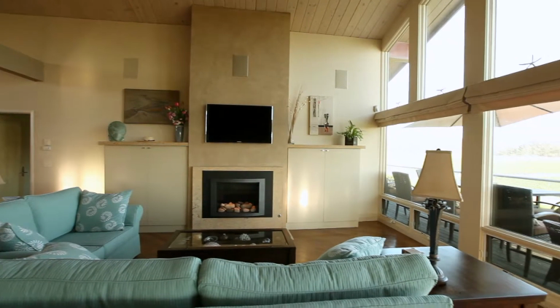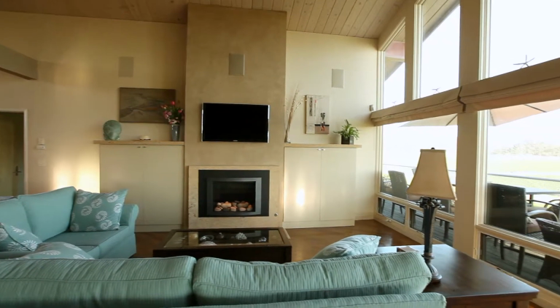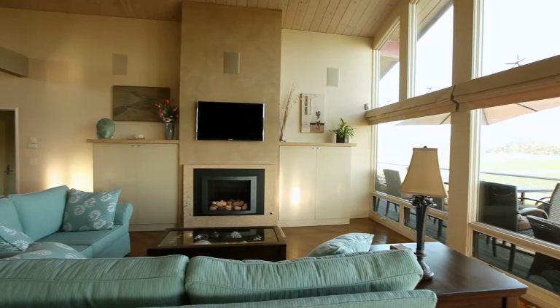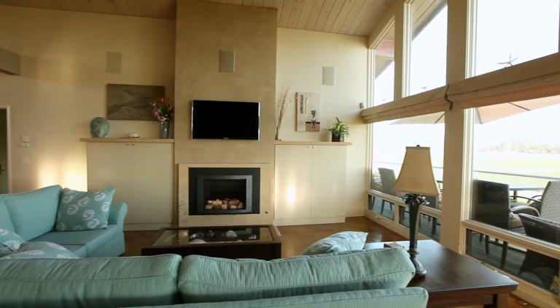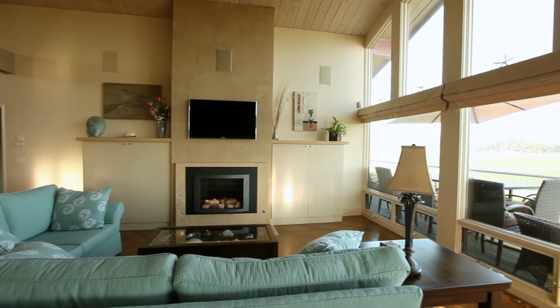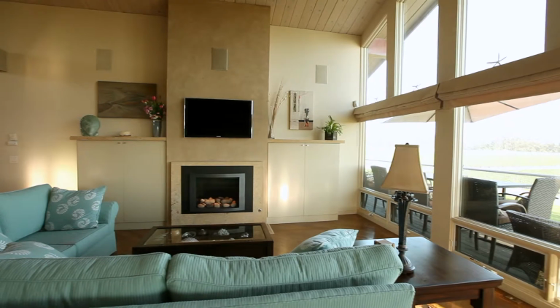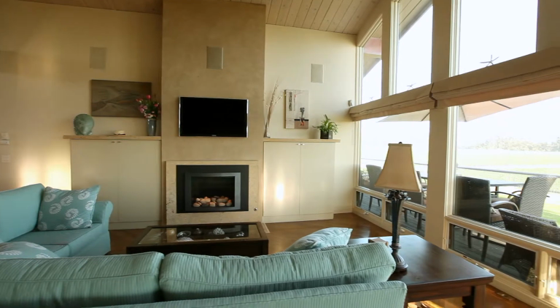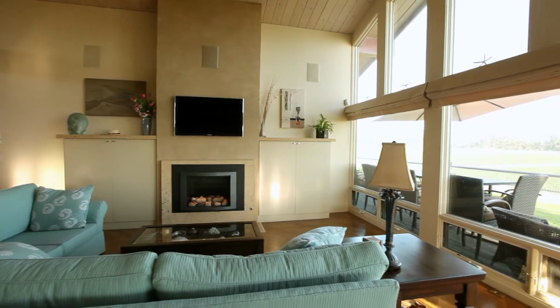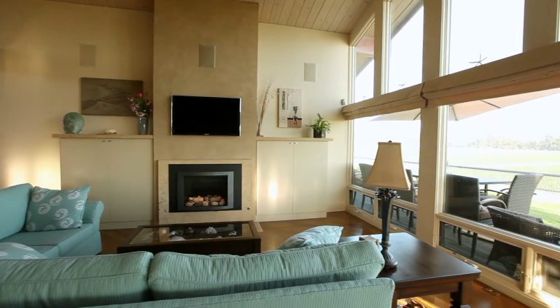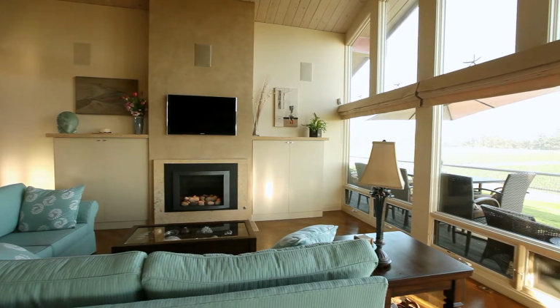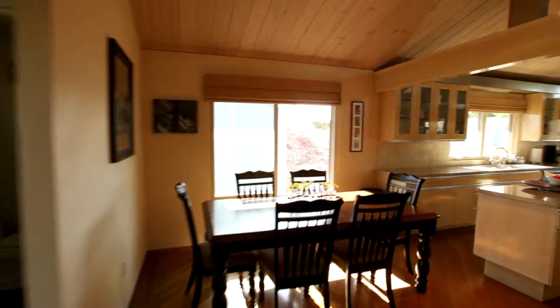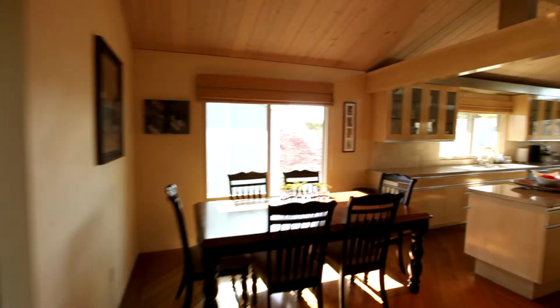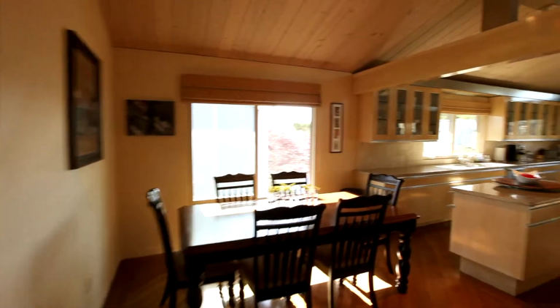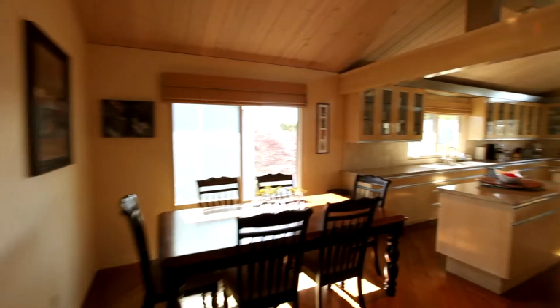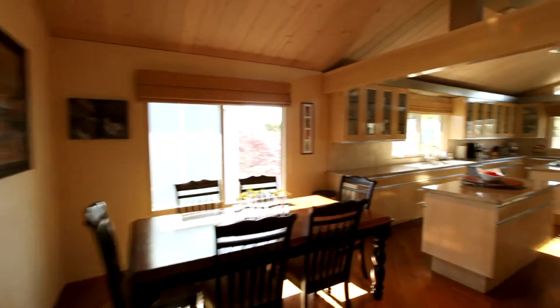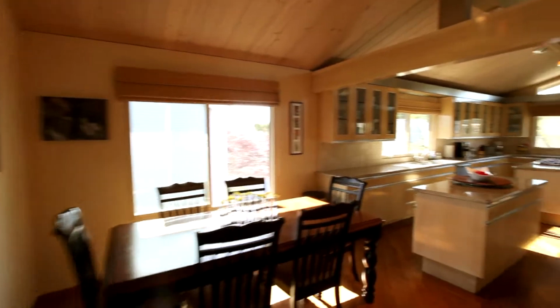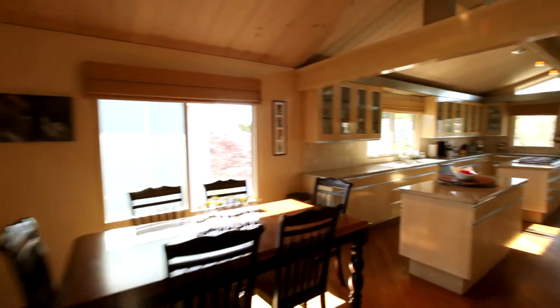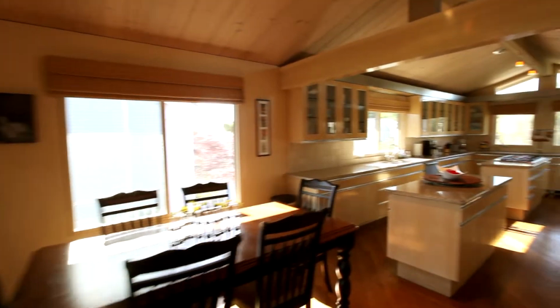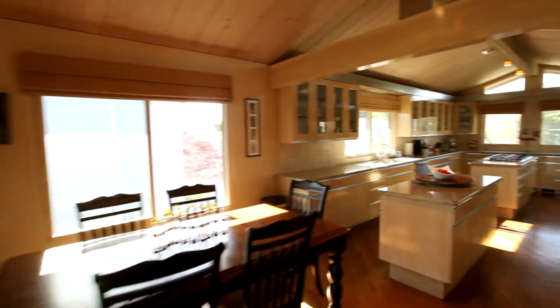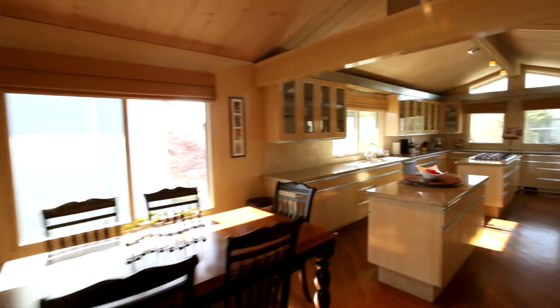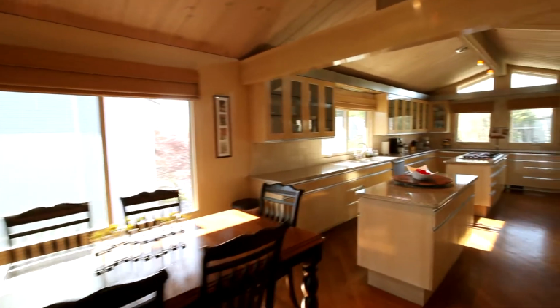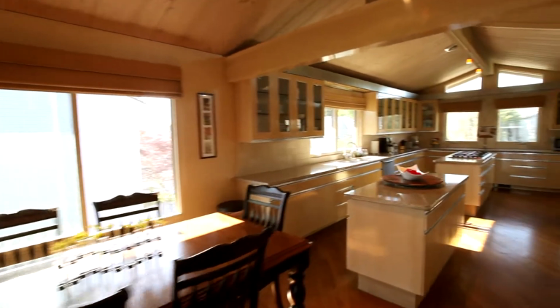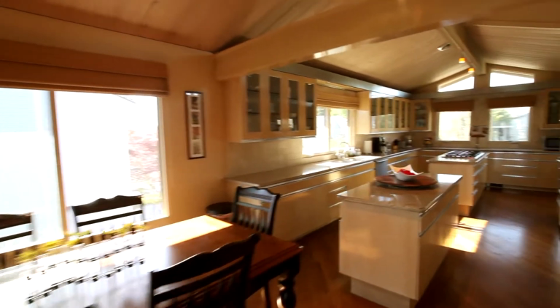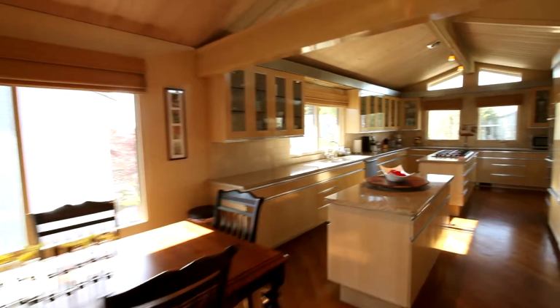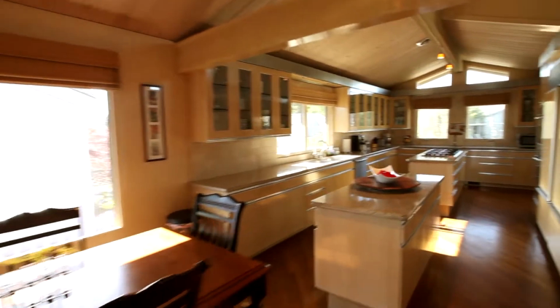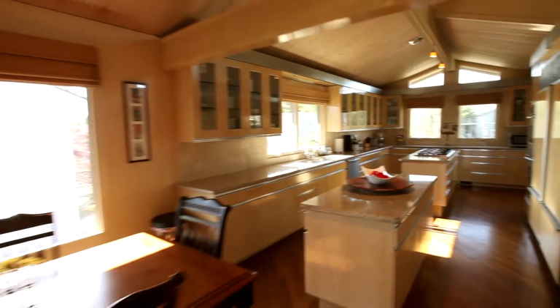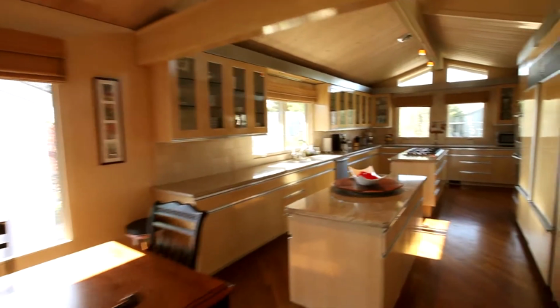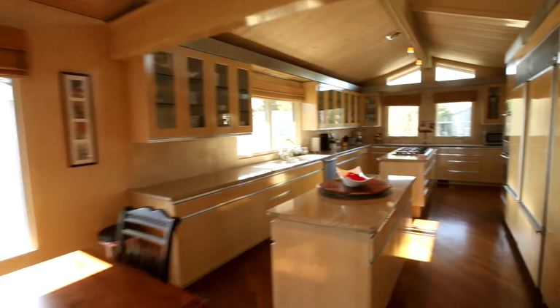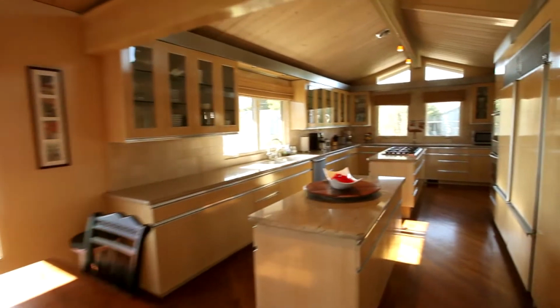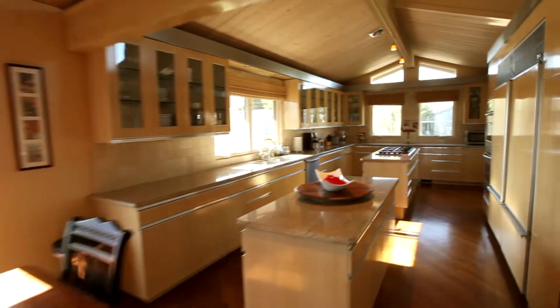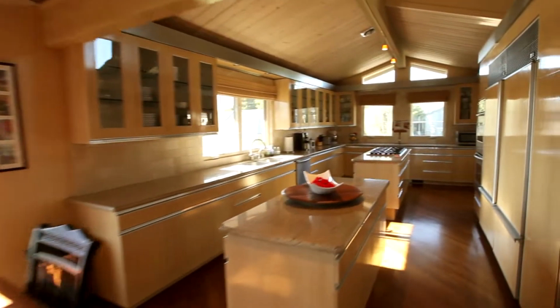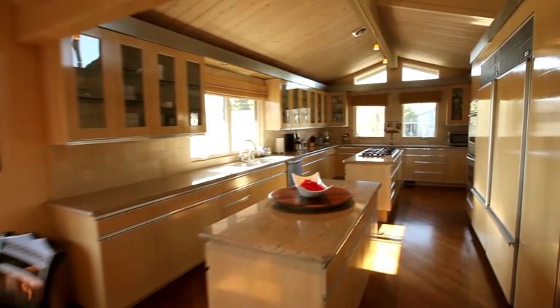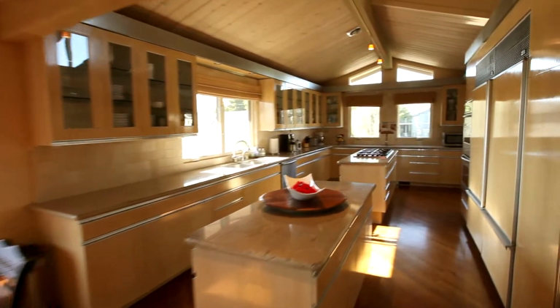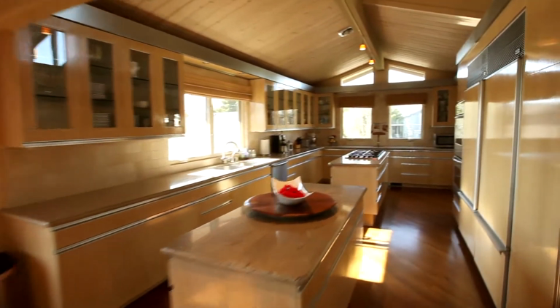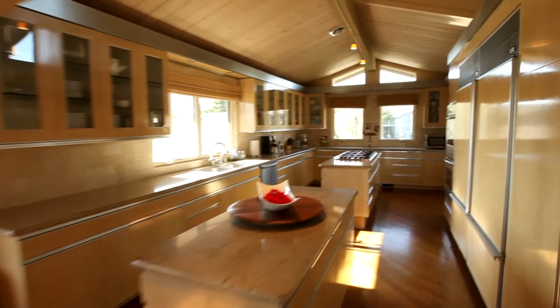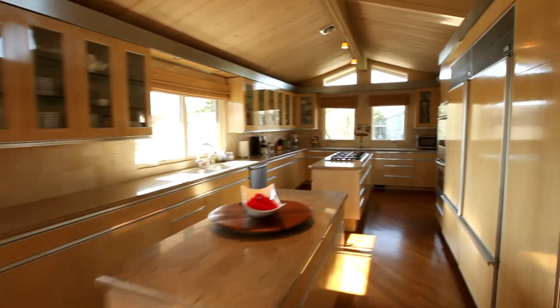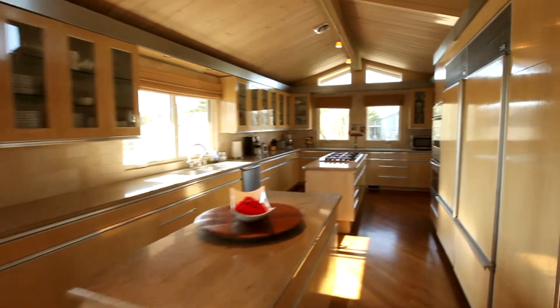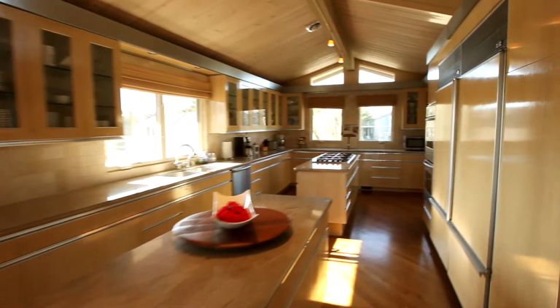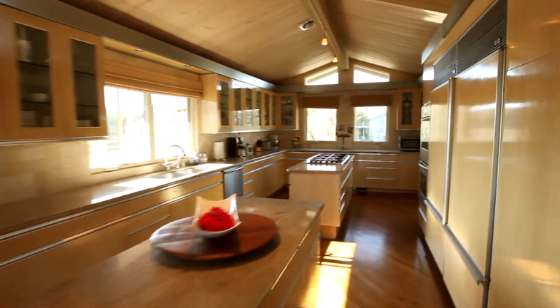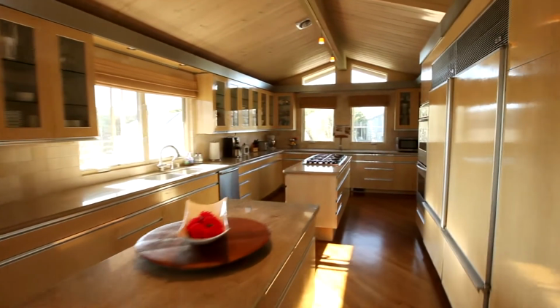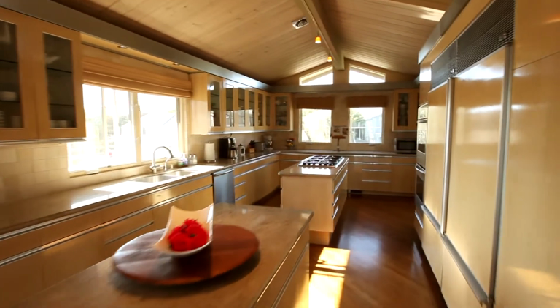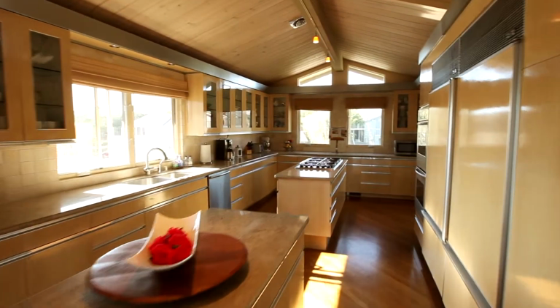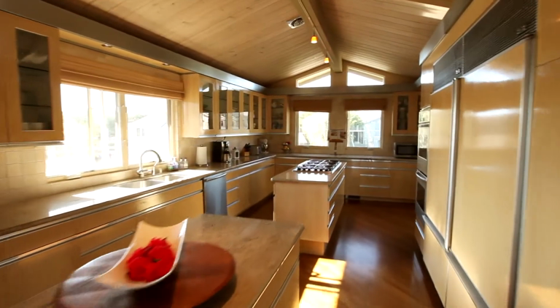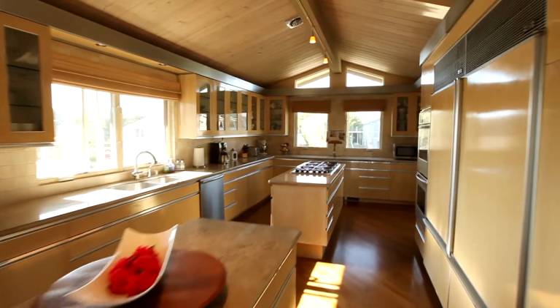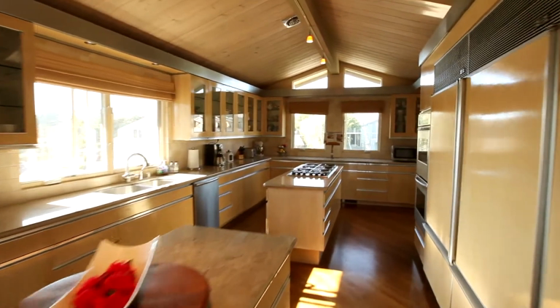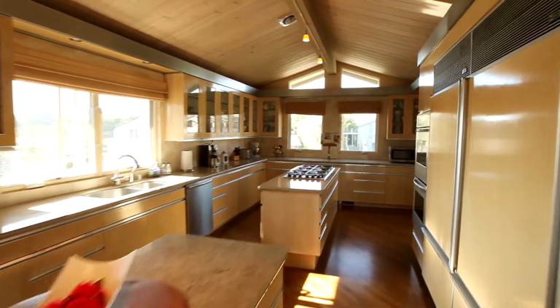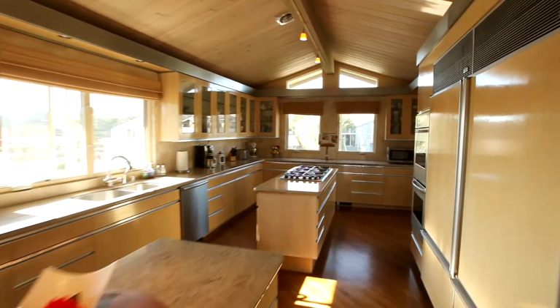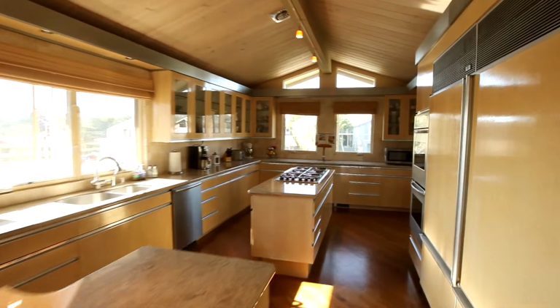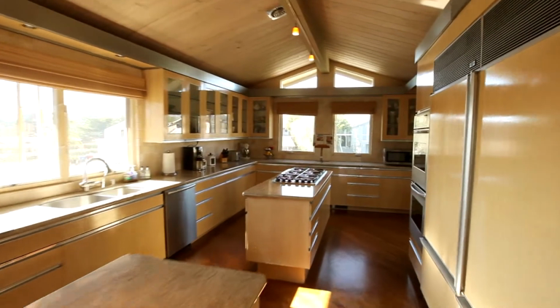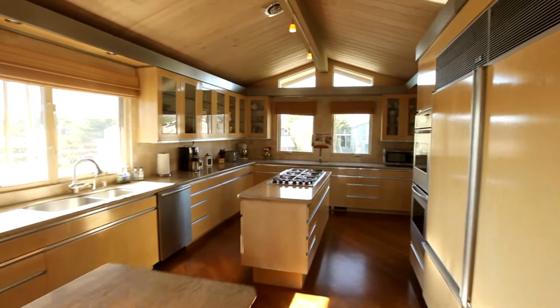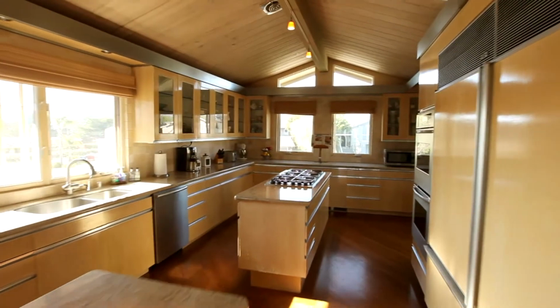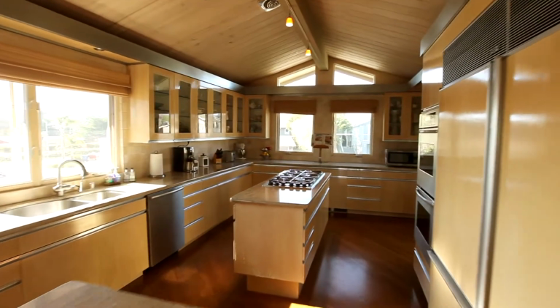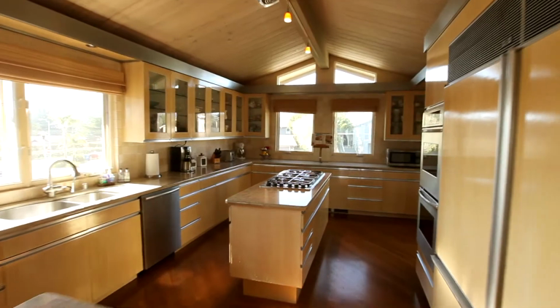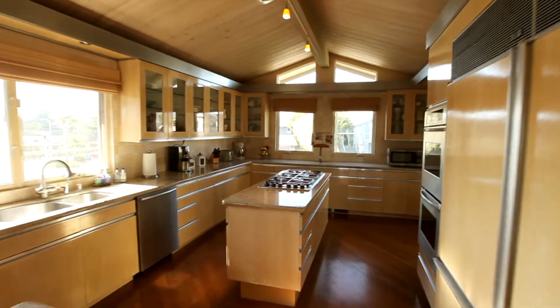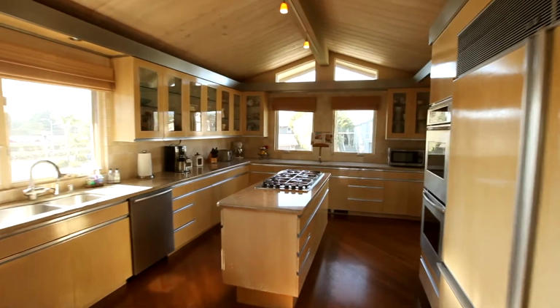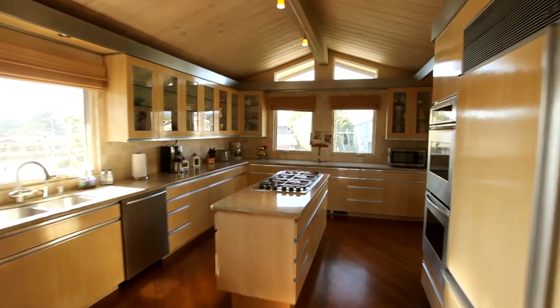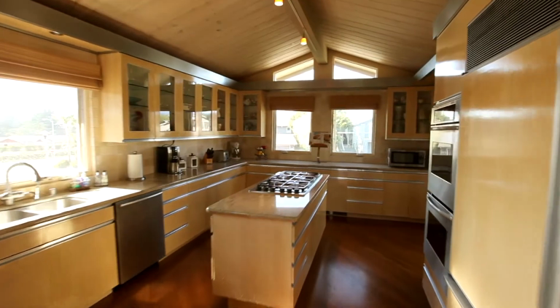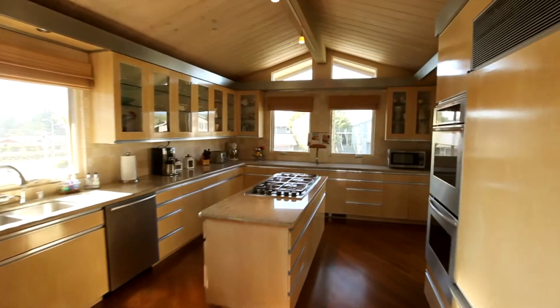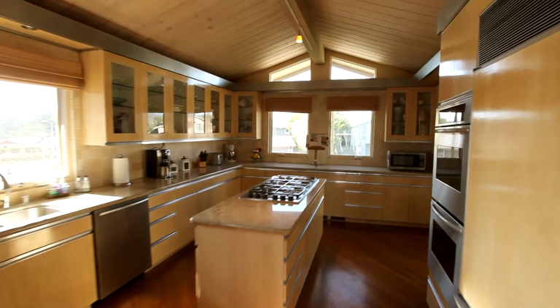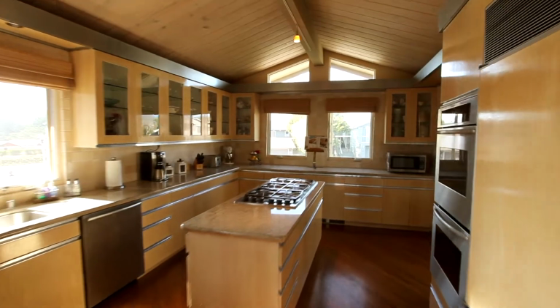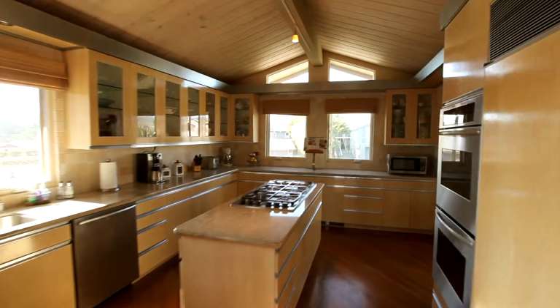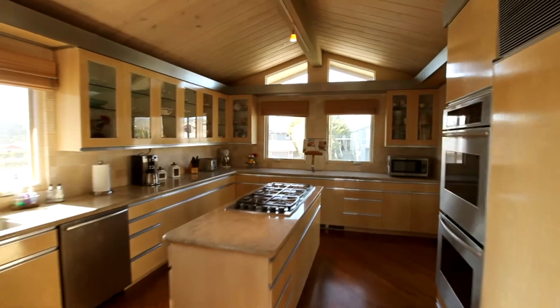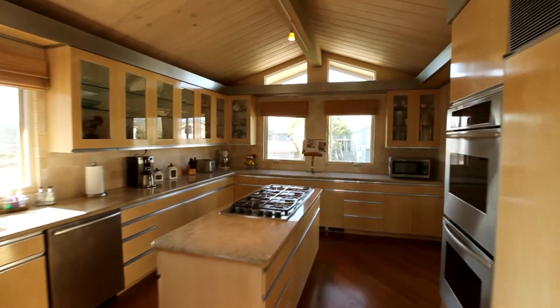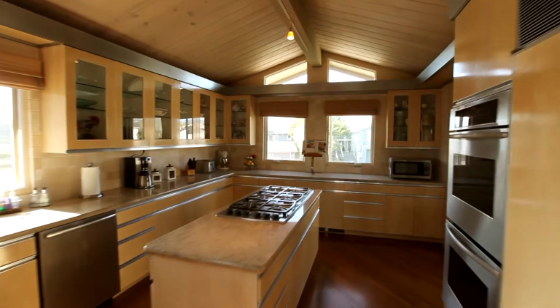Home chefs will delight in the huge modern kitchen with two Sub-Zero fridges, double ovens, and a six-burner cooktop.